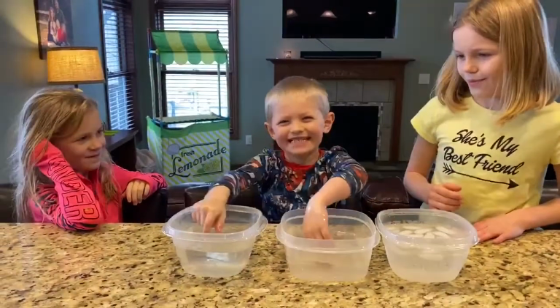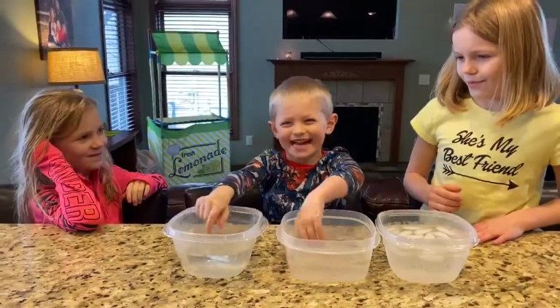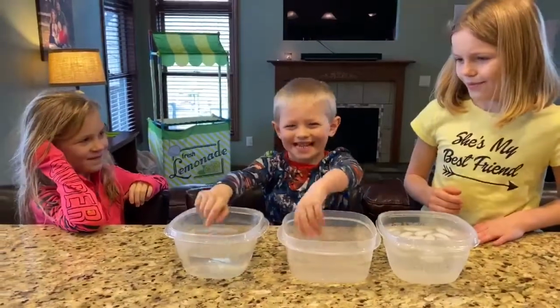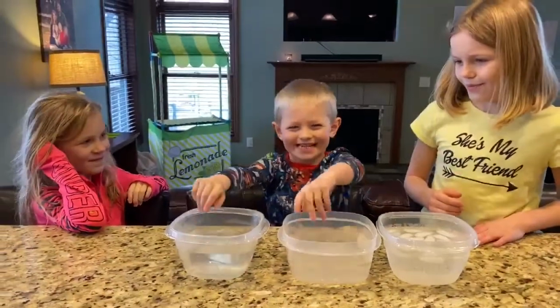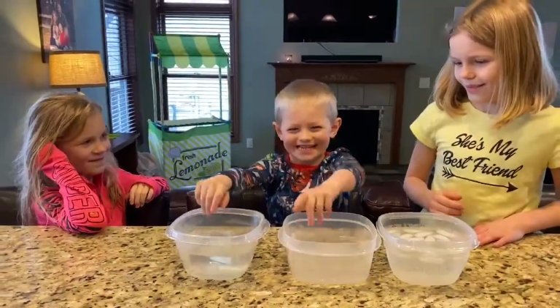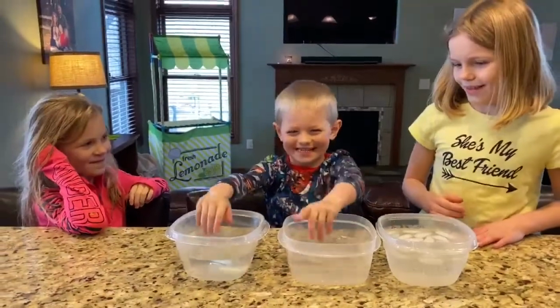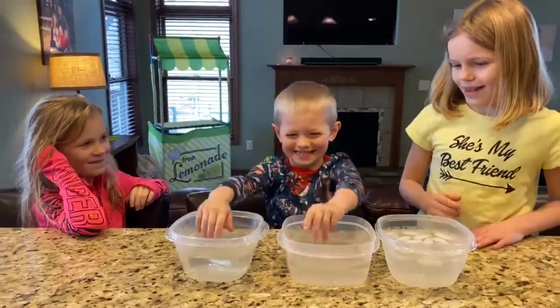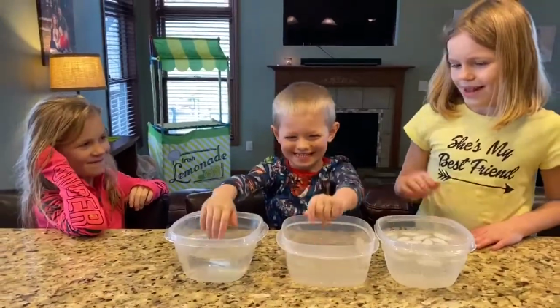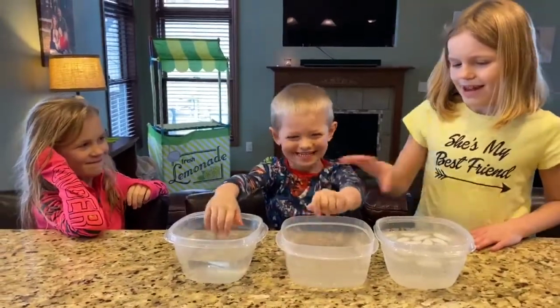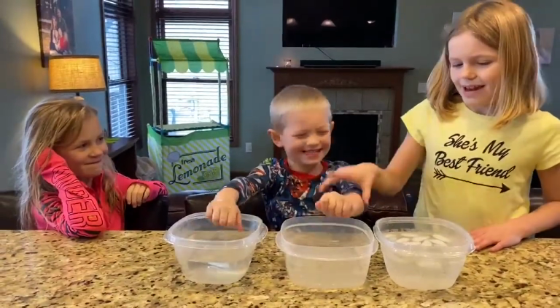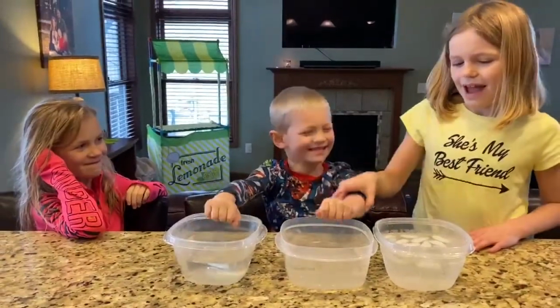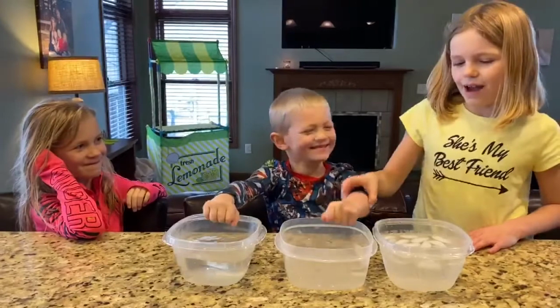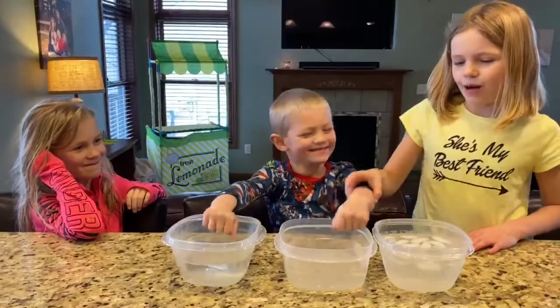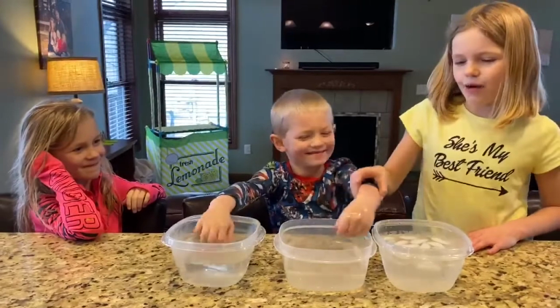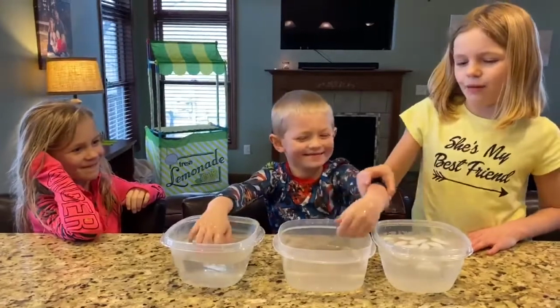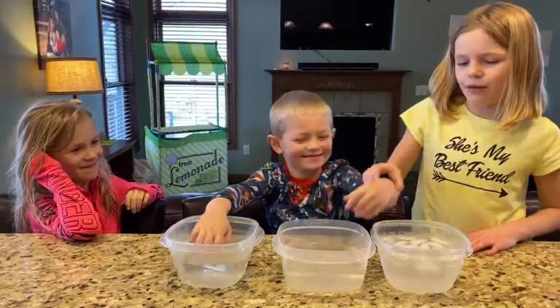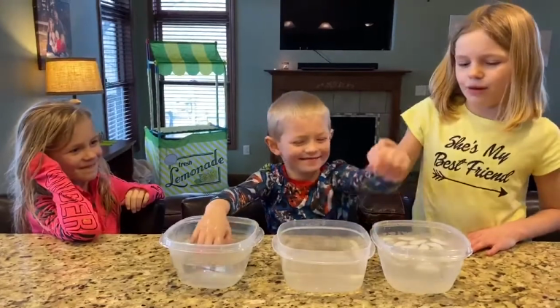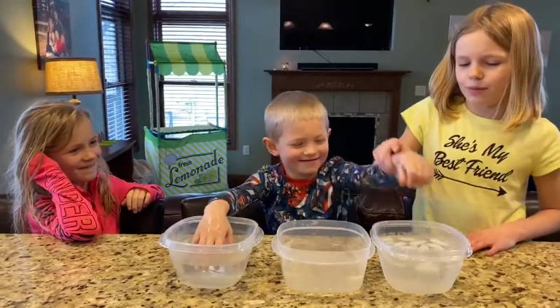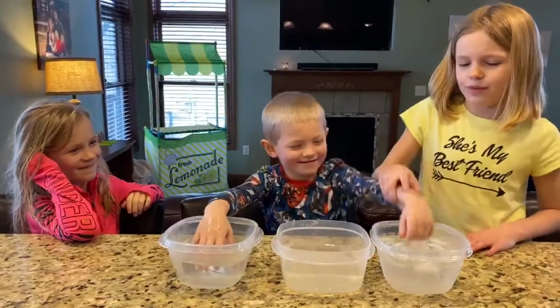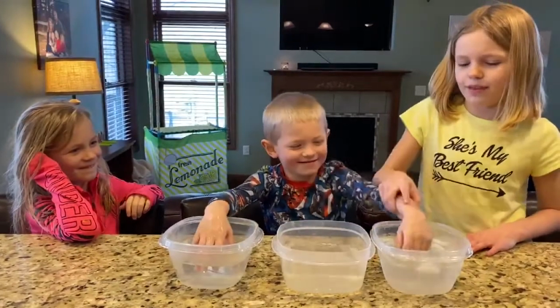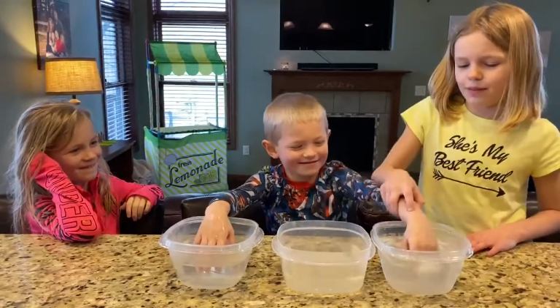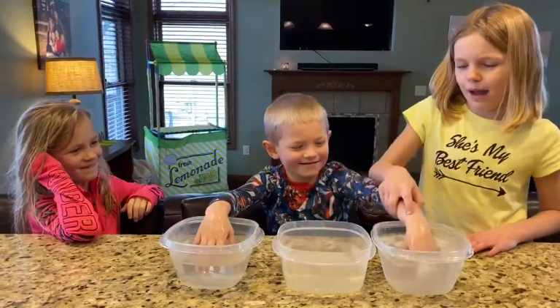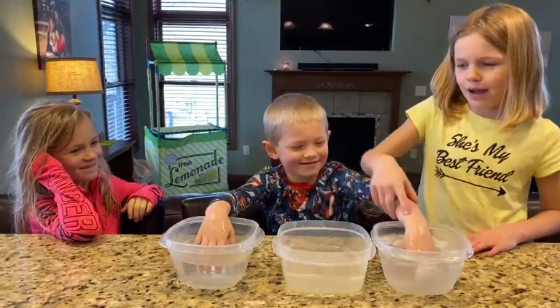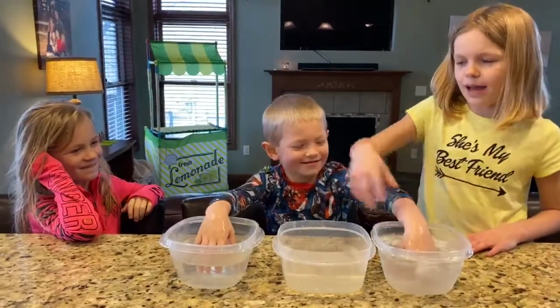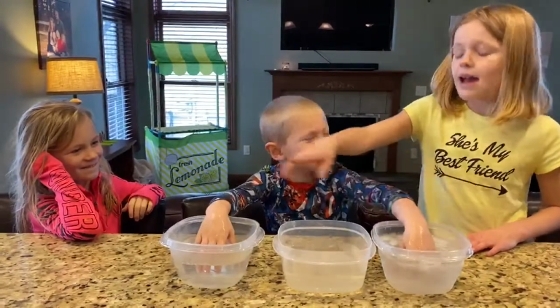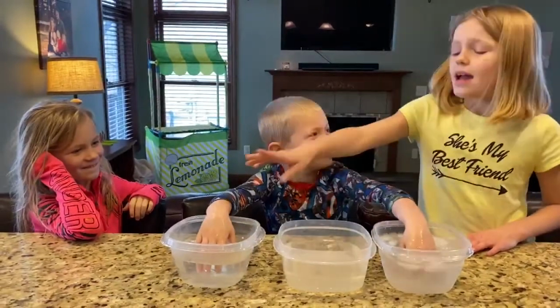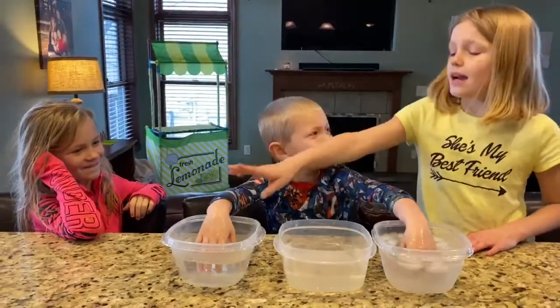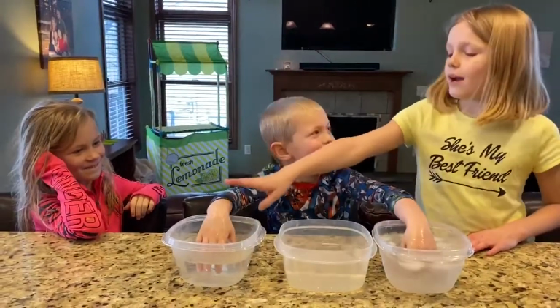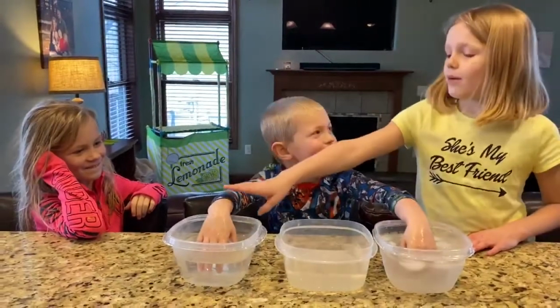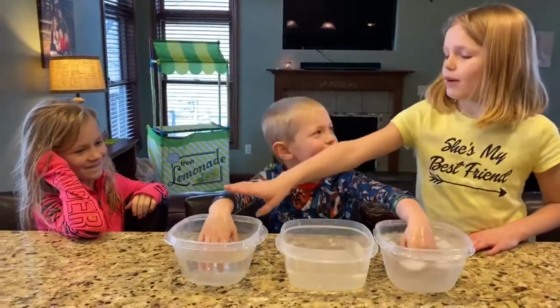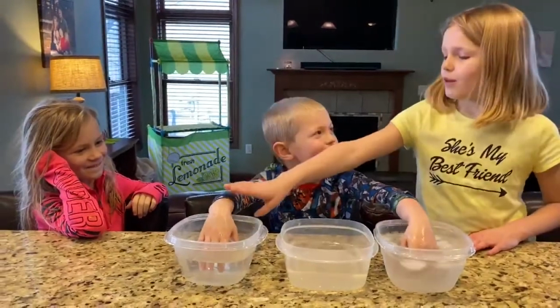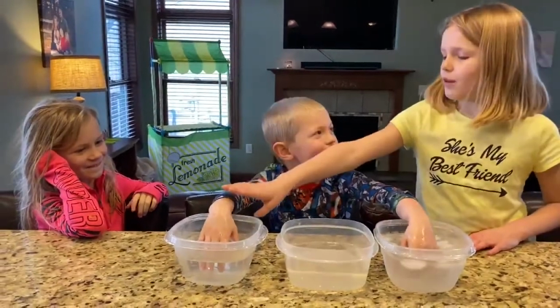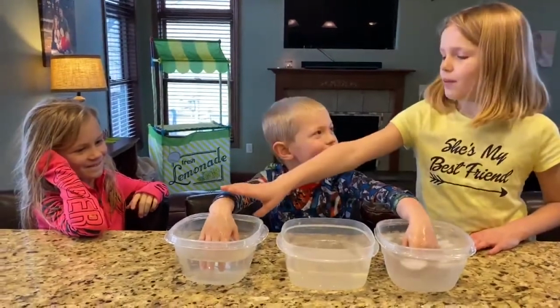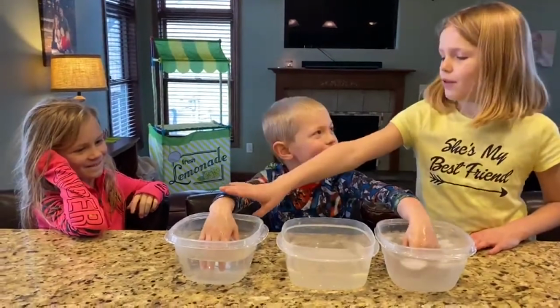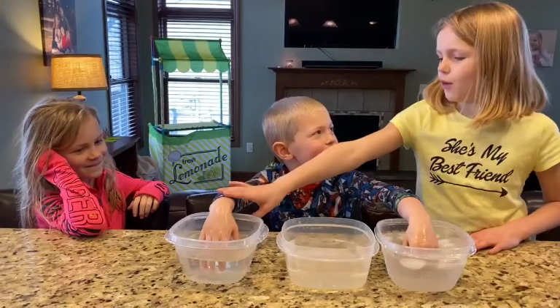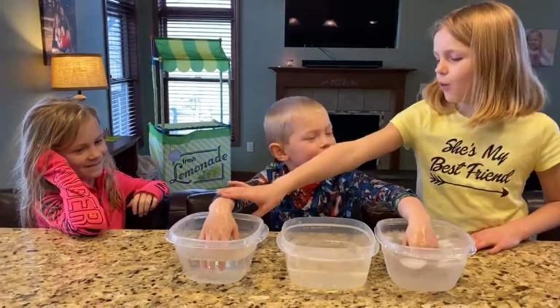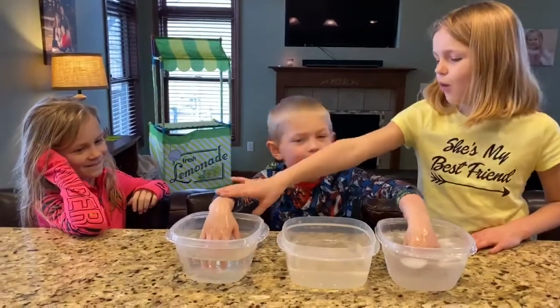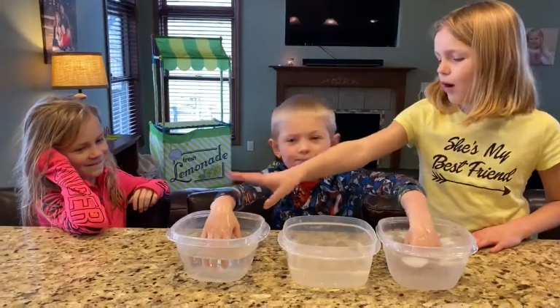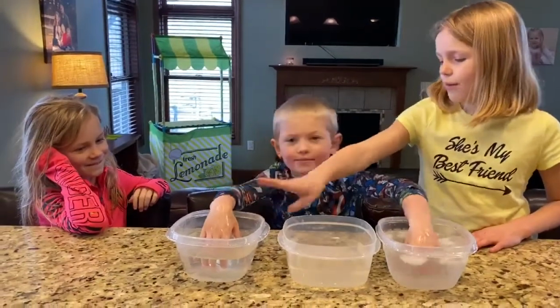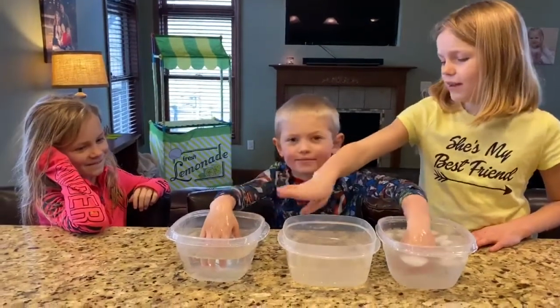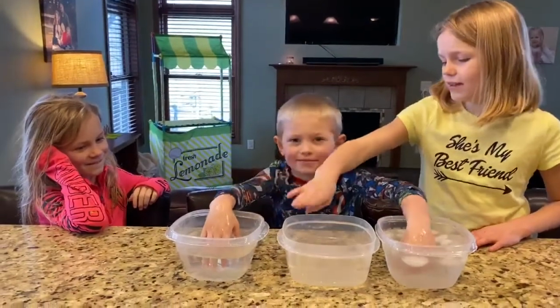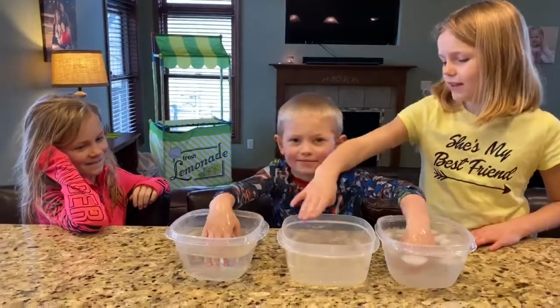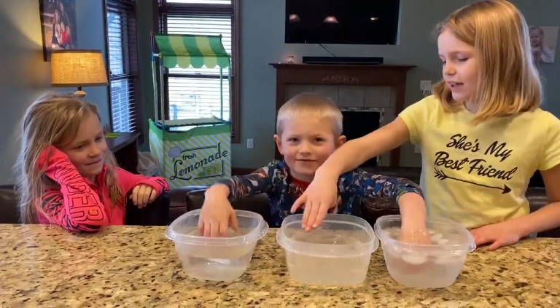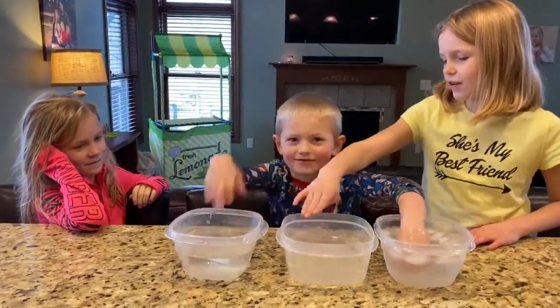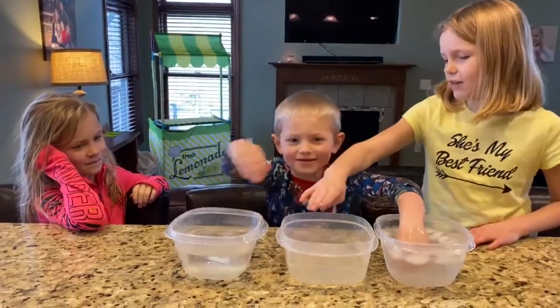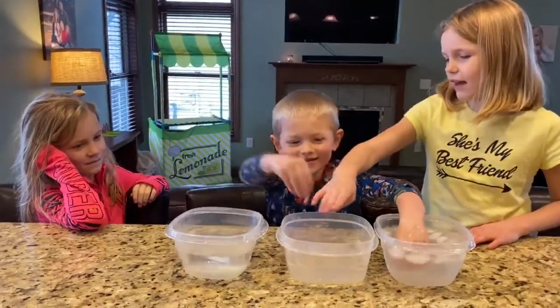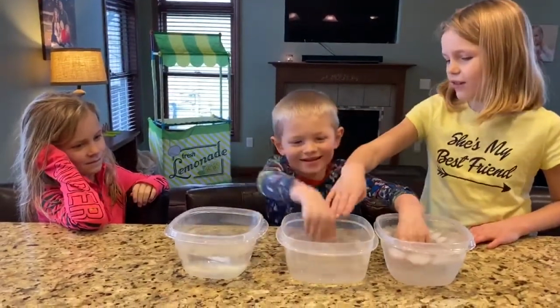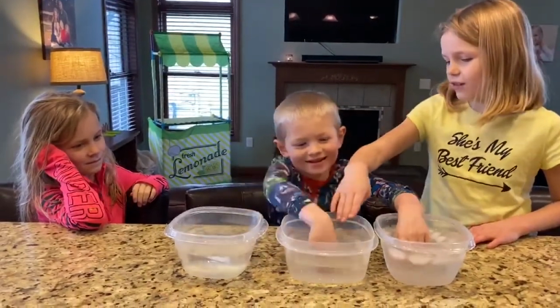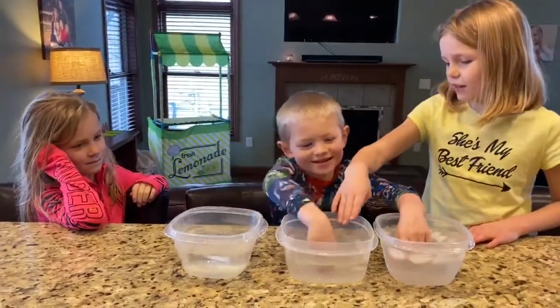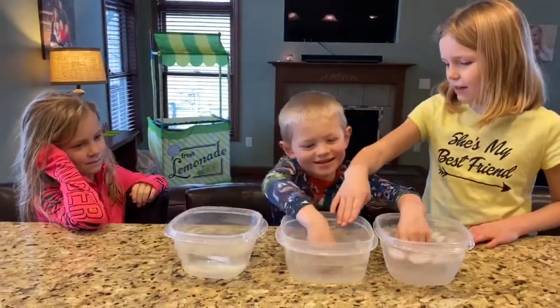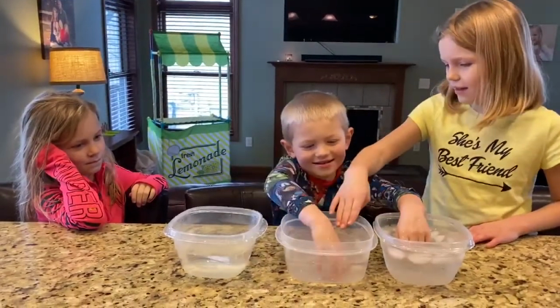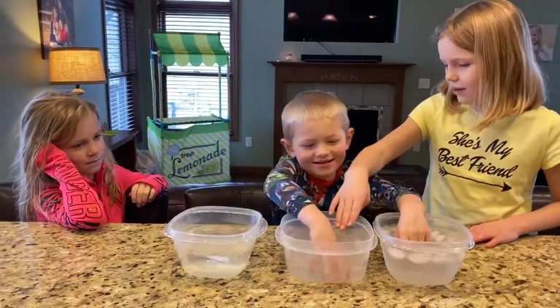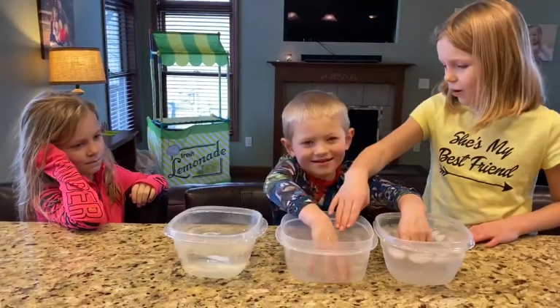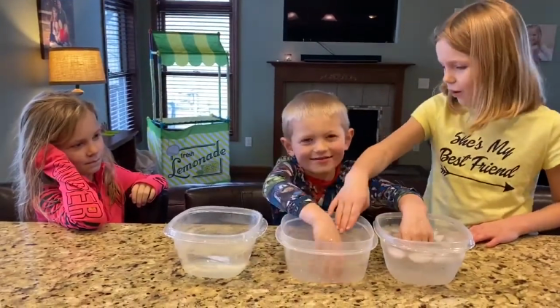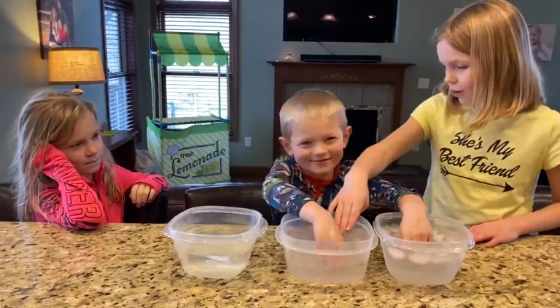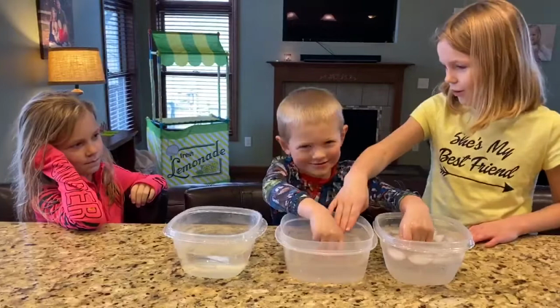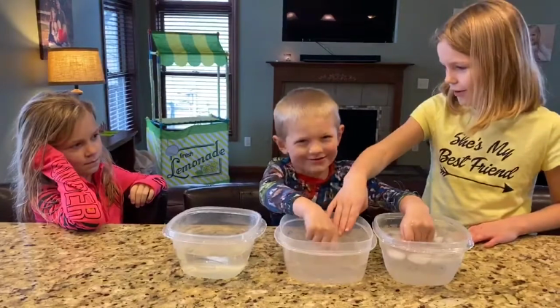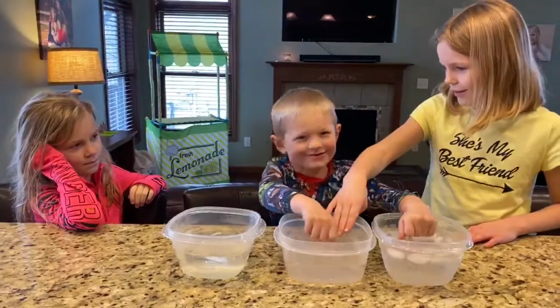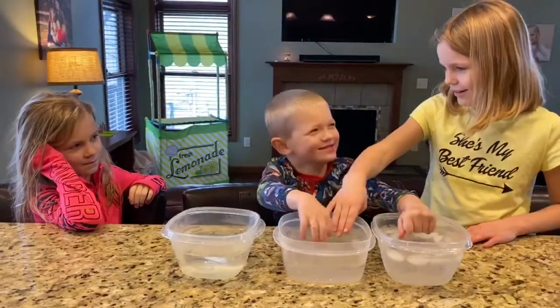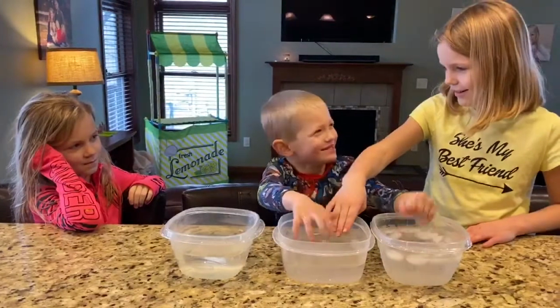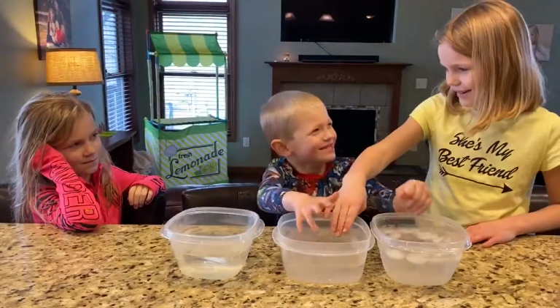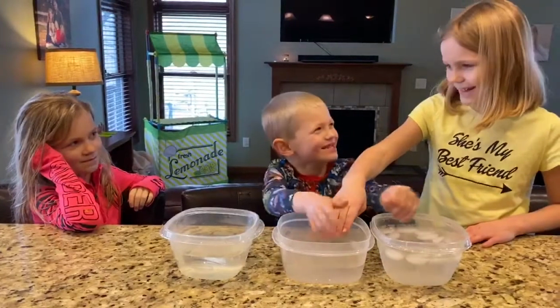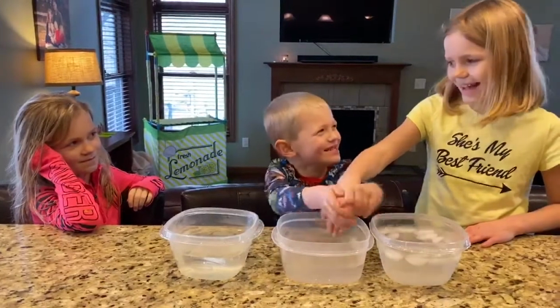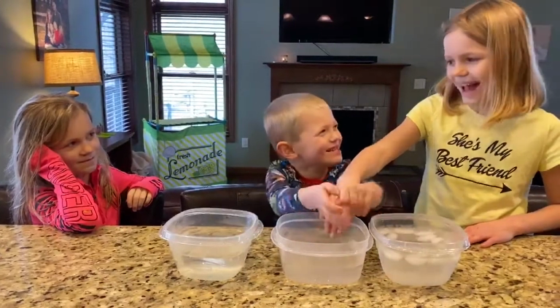Yes. Now I want you to put this back and I want you to put the warm into here and say, is it cold? Cold. Yes.